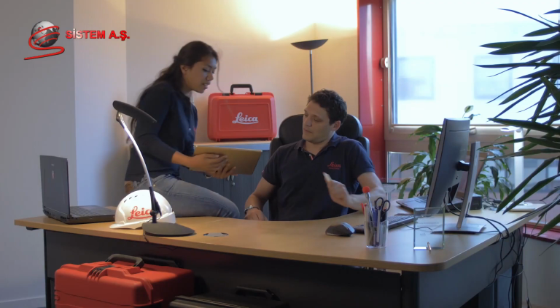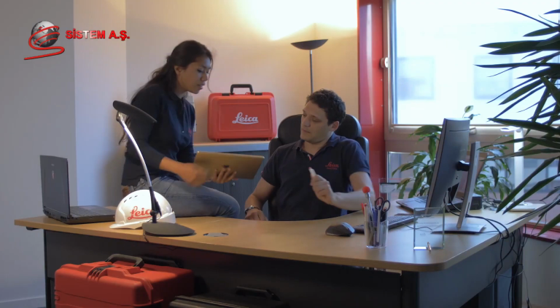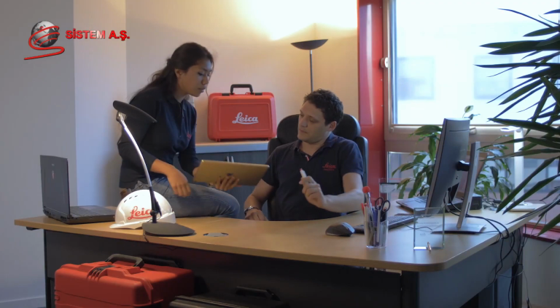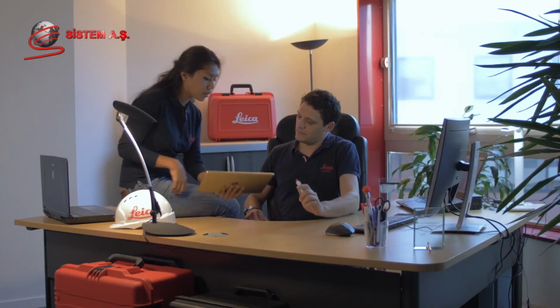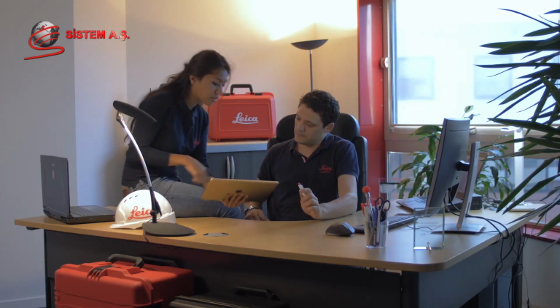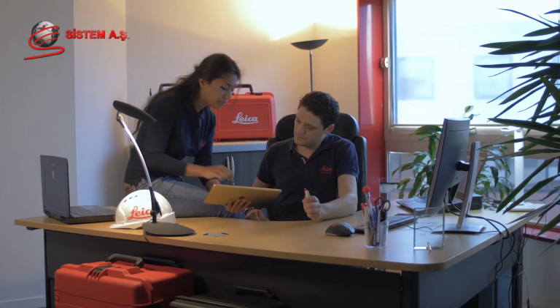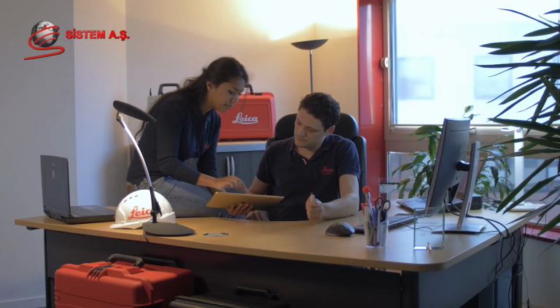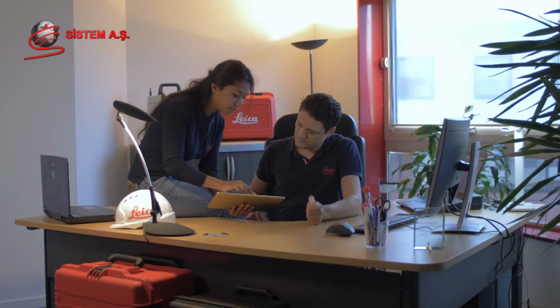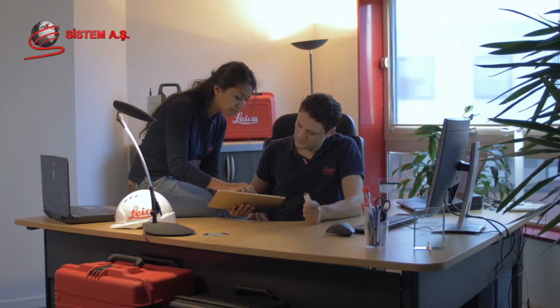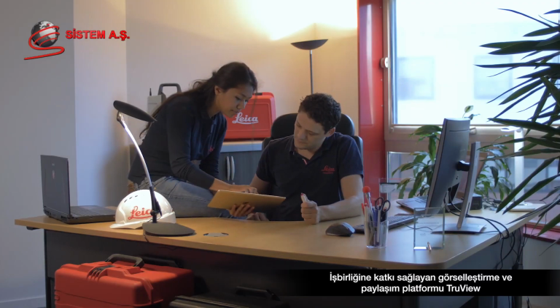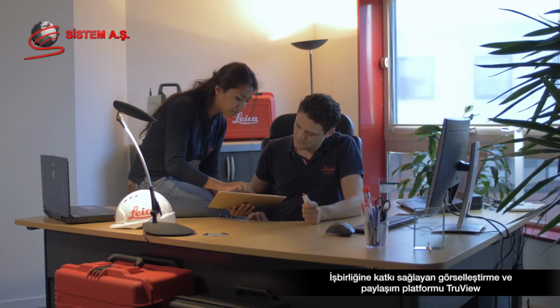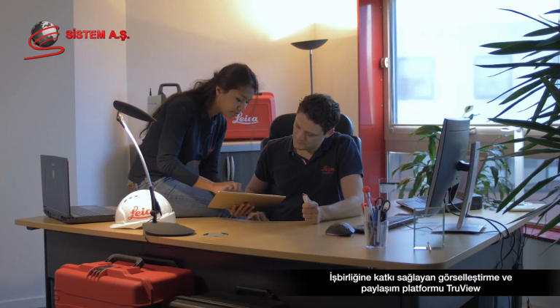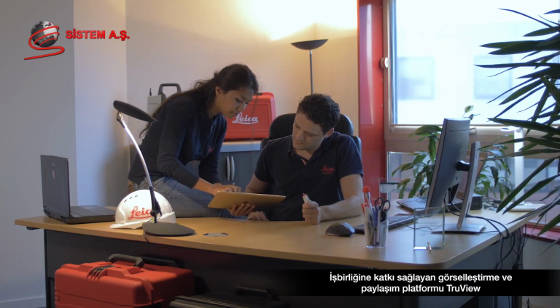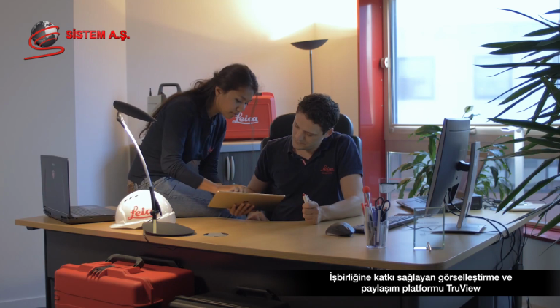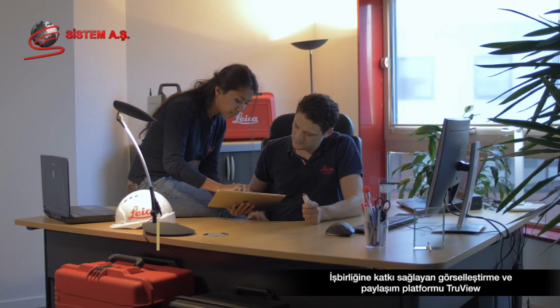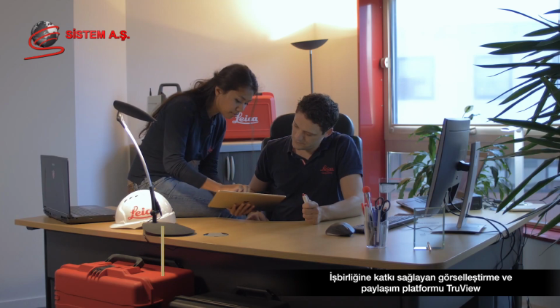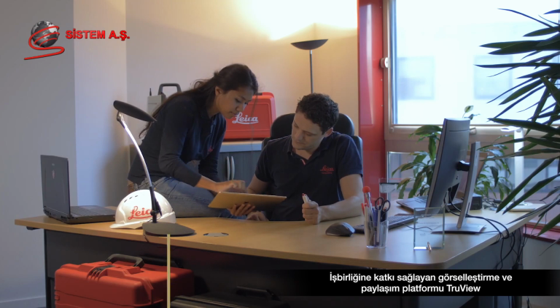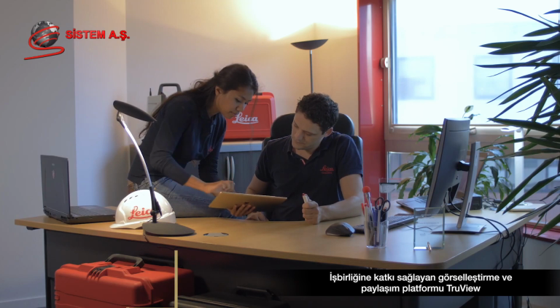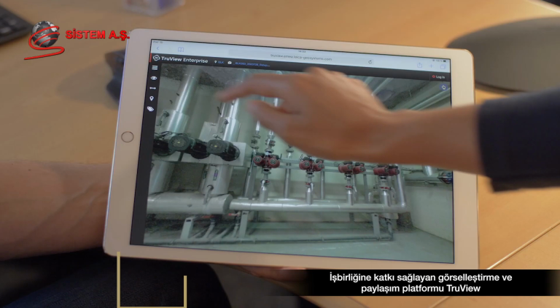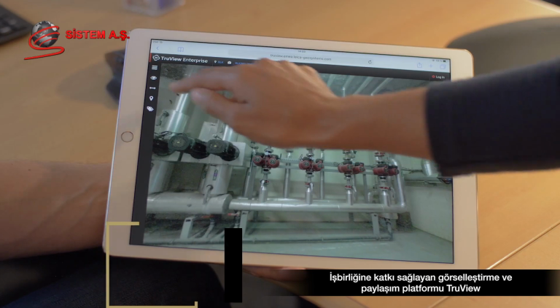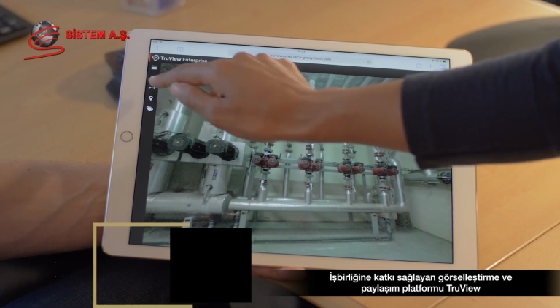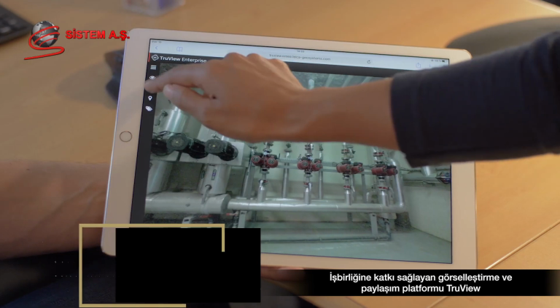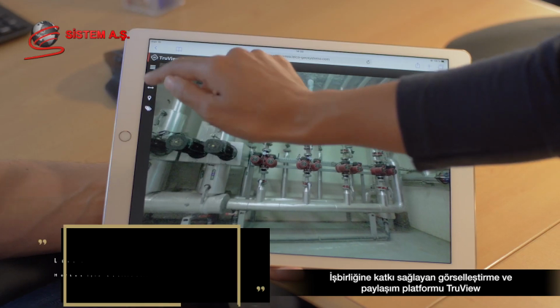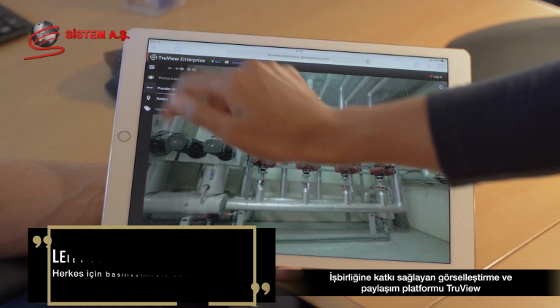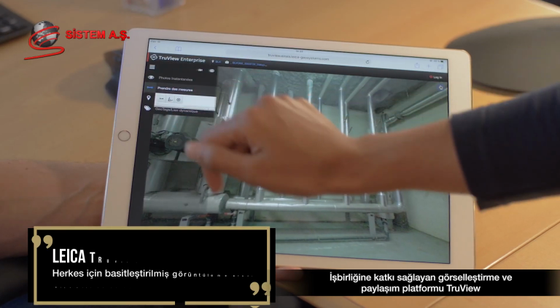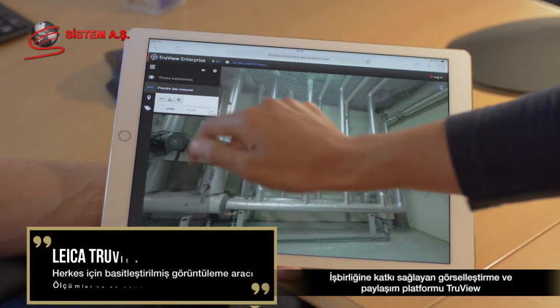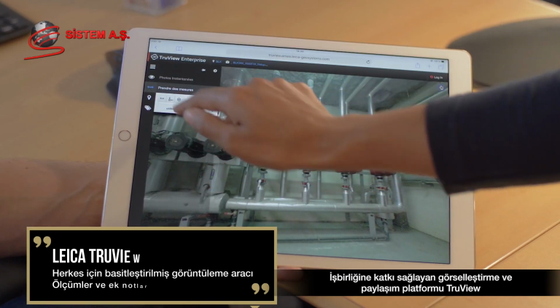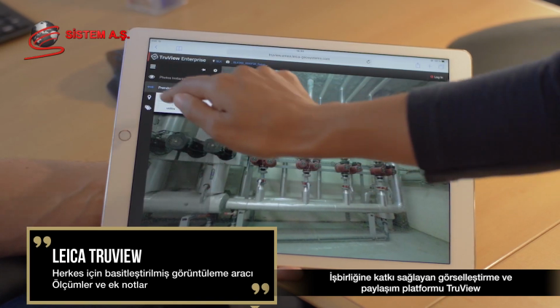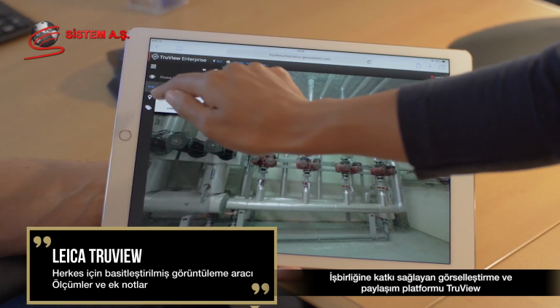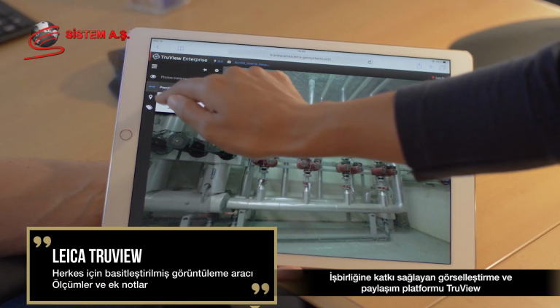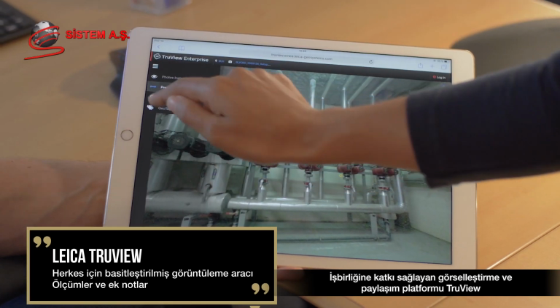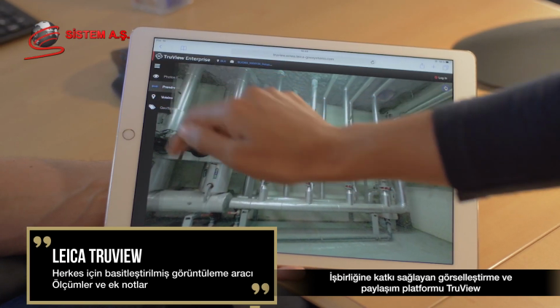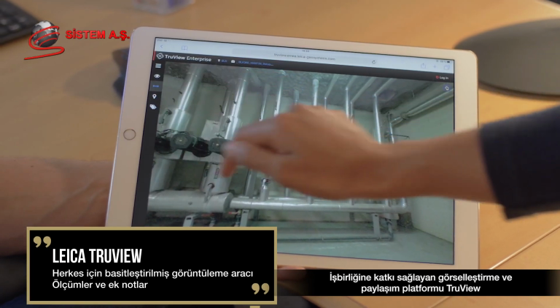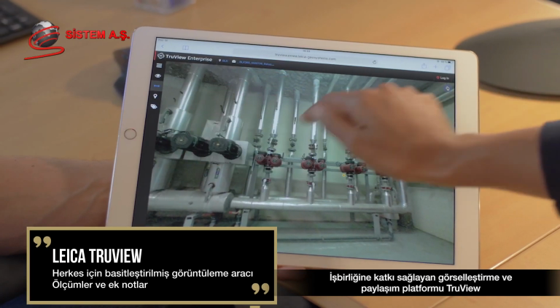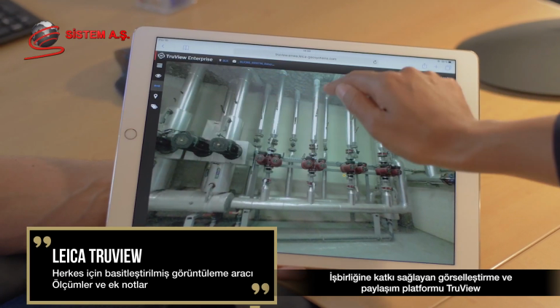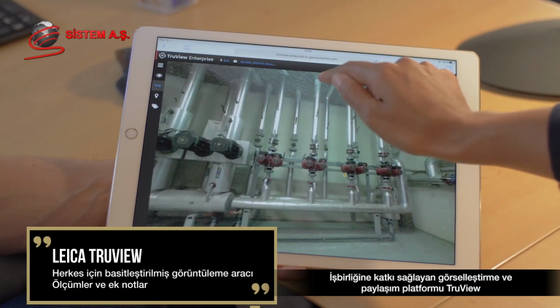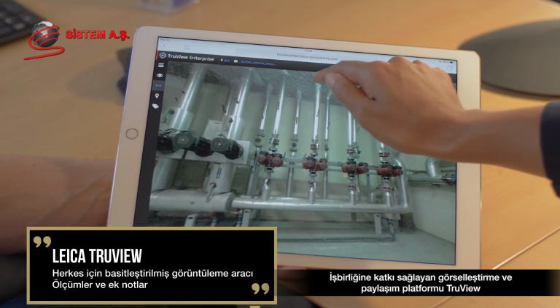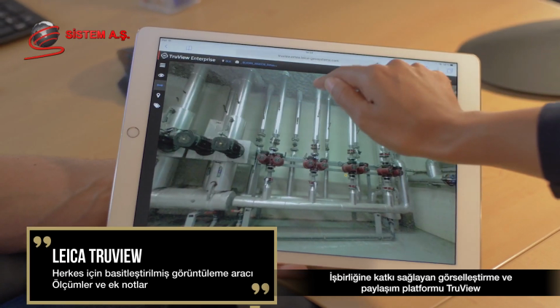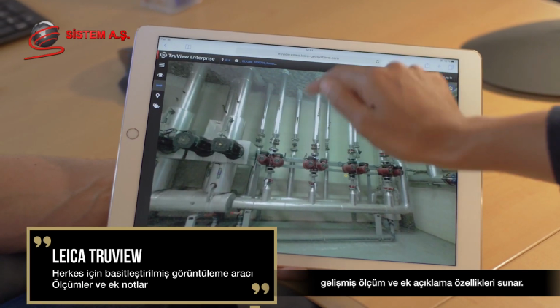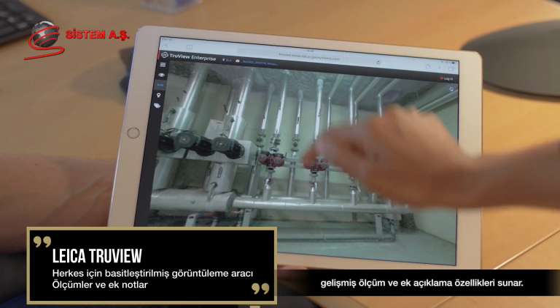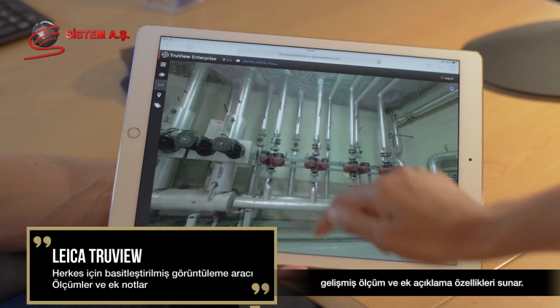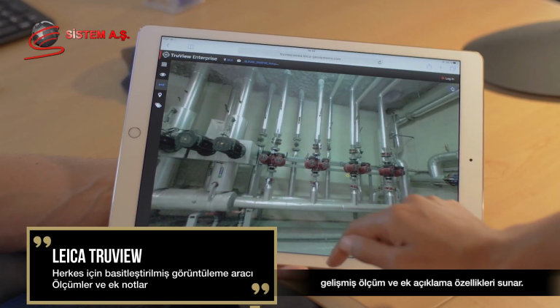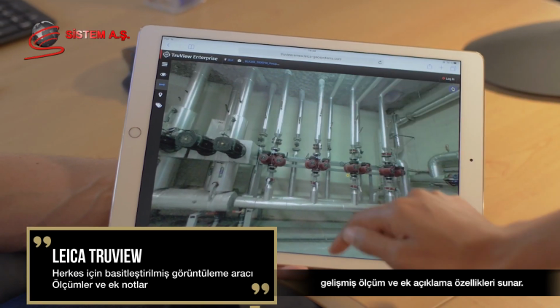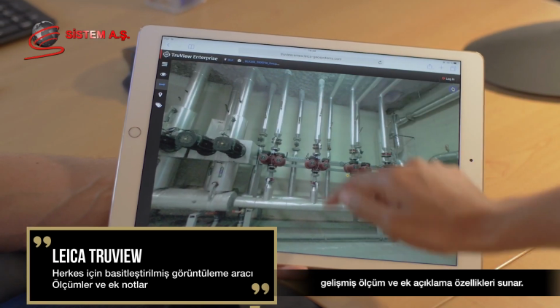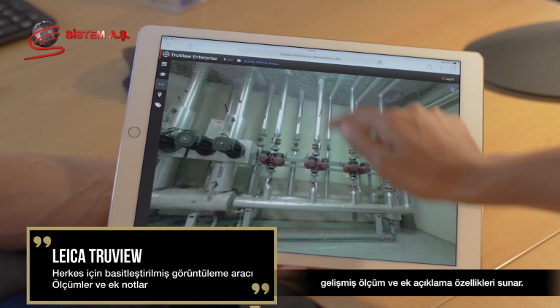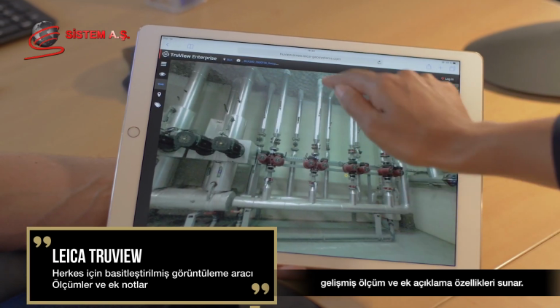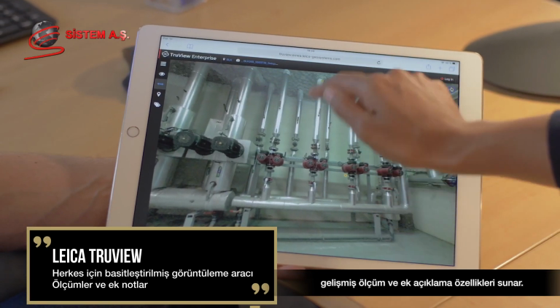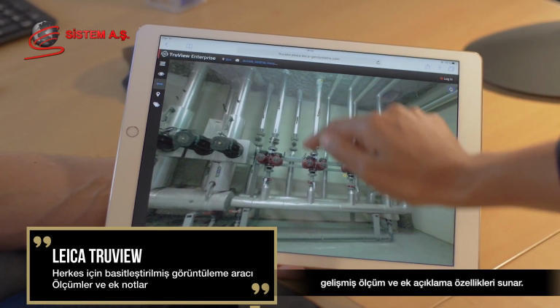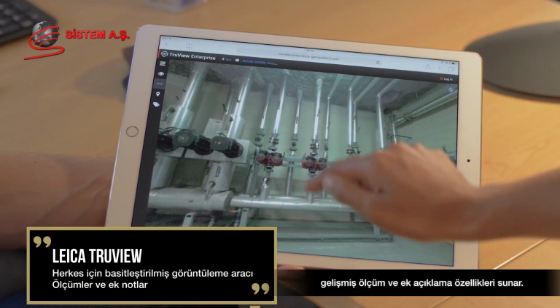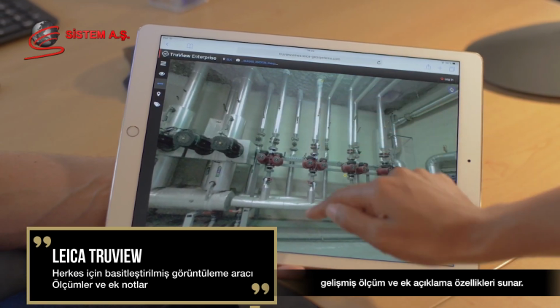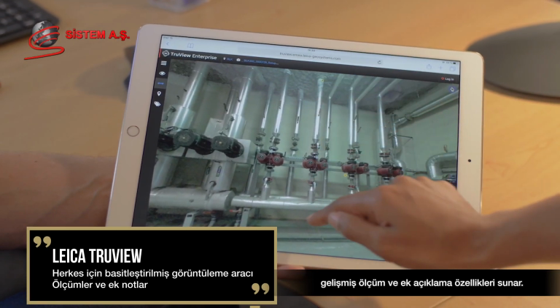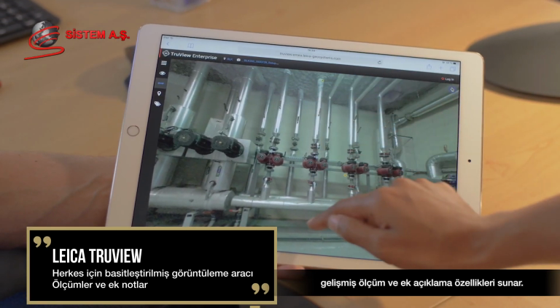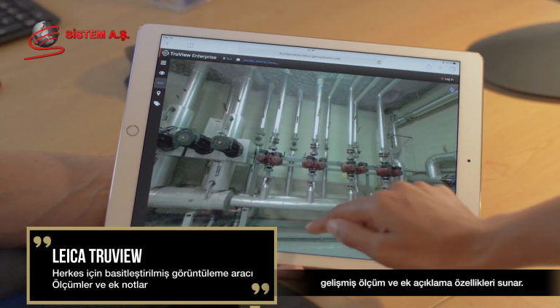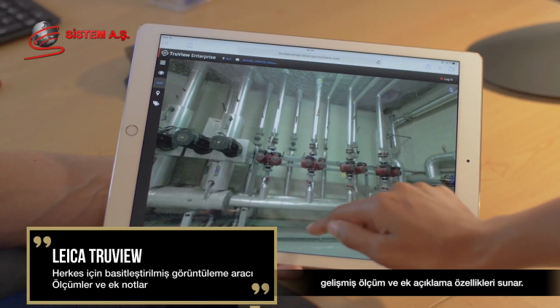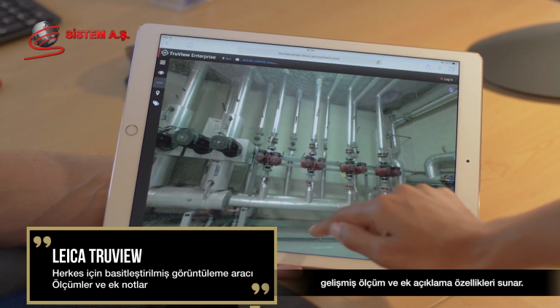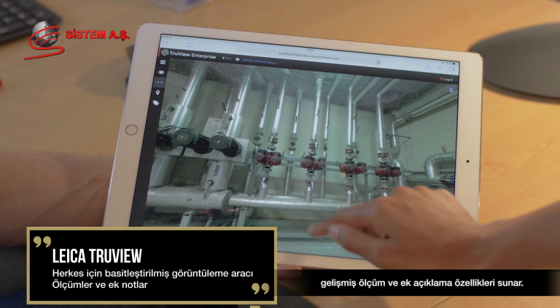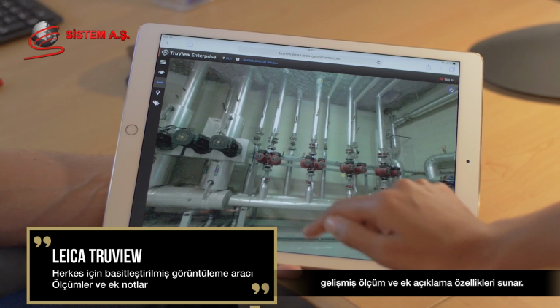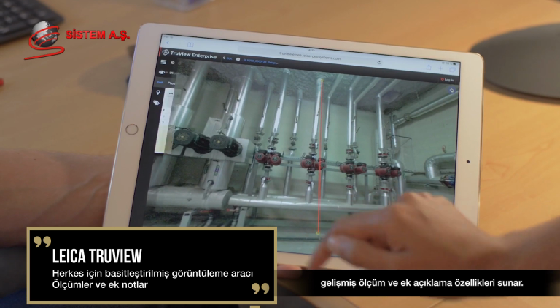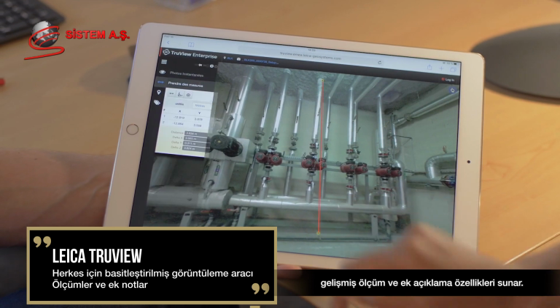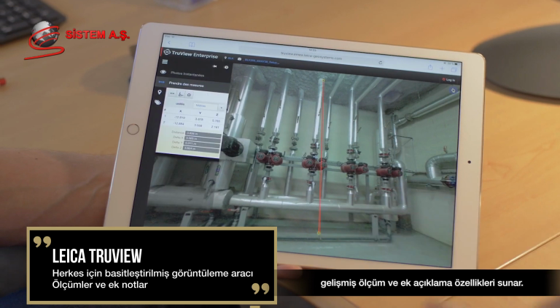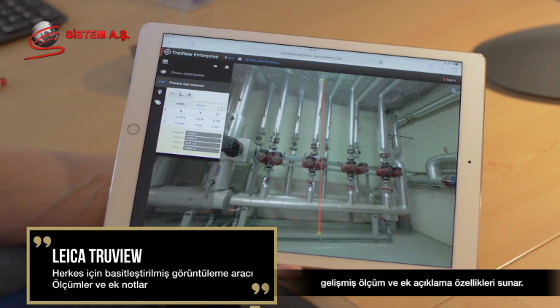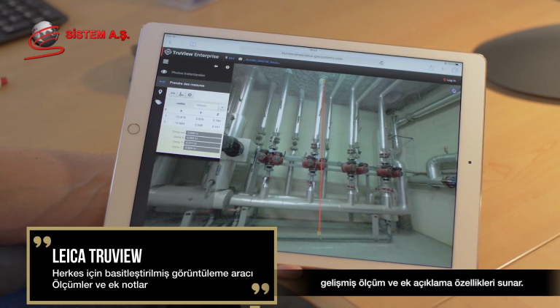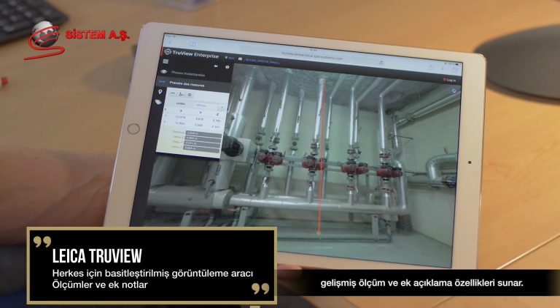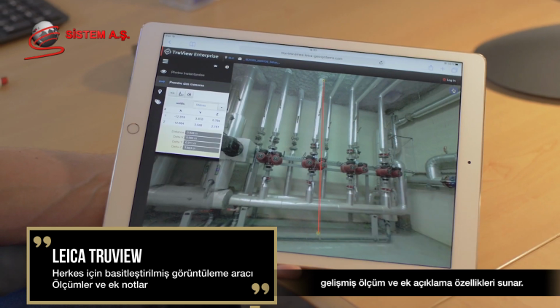TruView, a collaborative visualization and sharing platform, offers advanced measurement and annotation features.